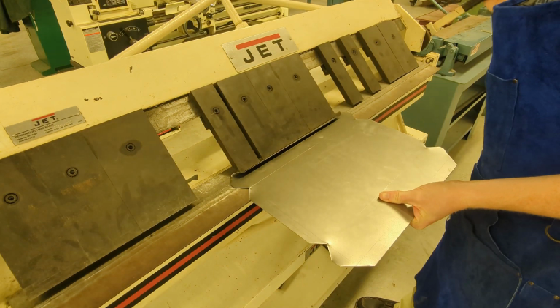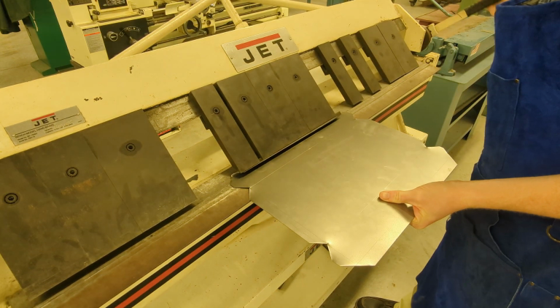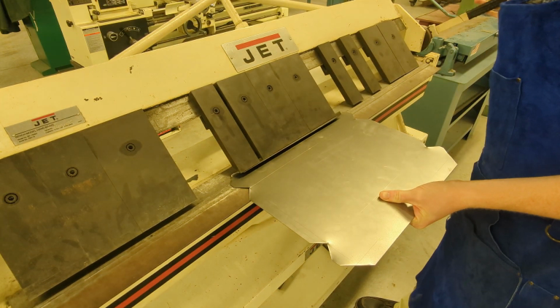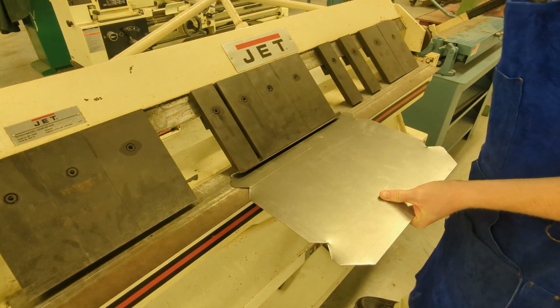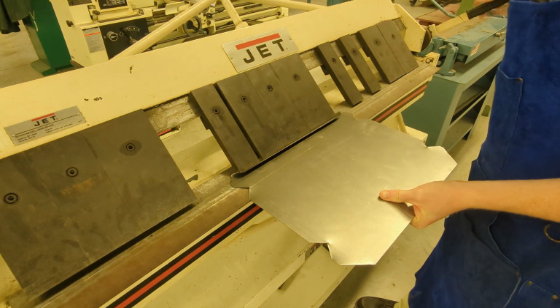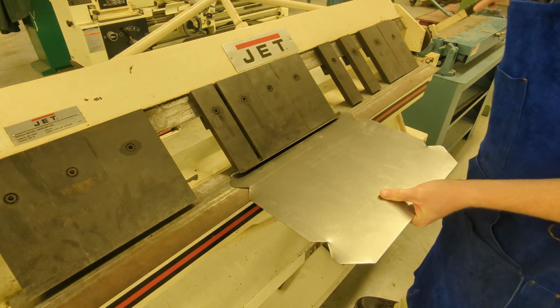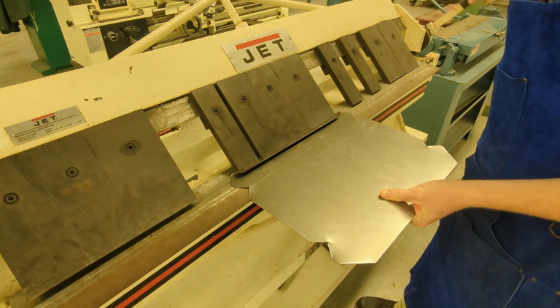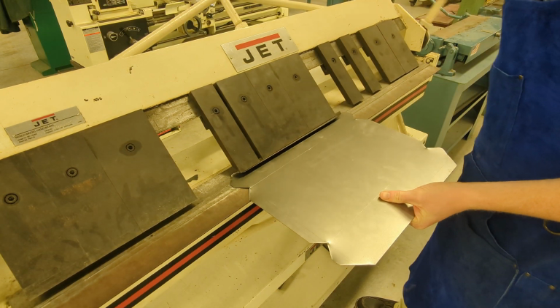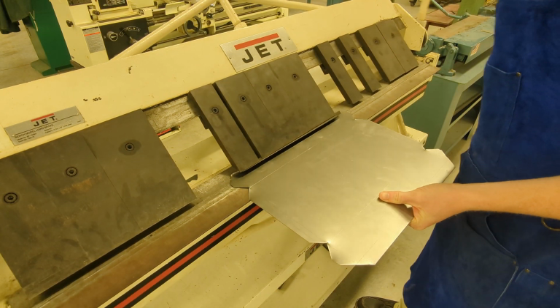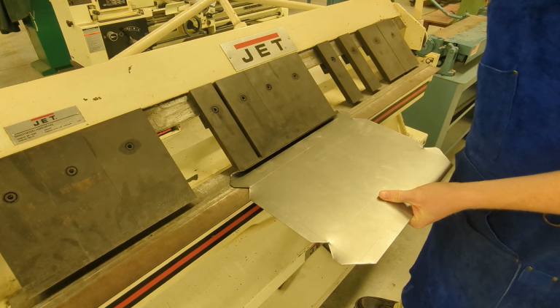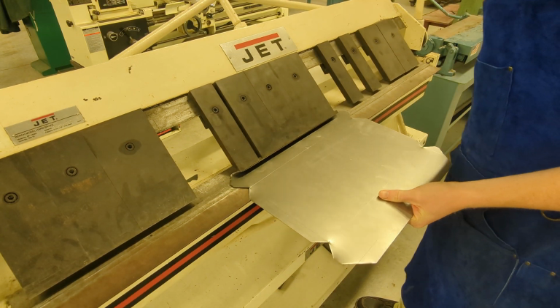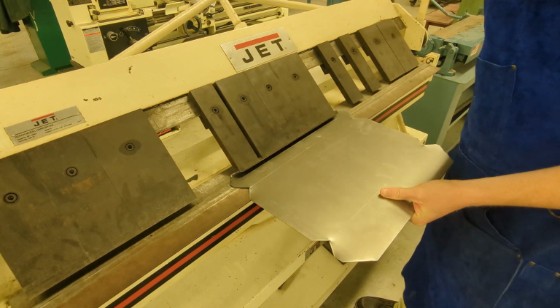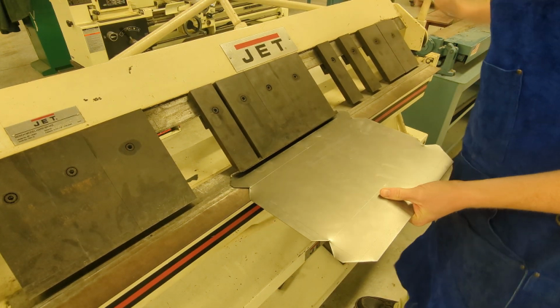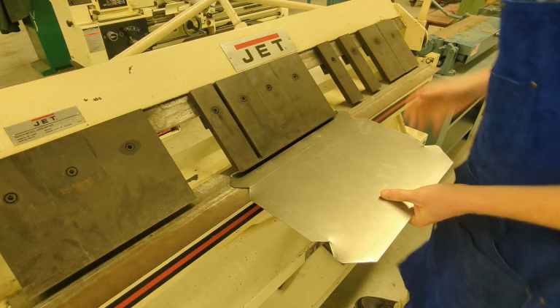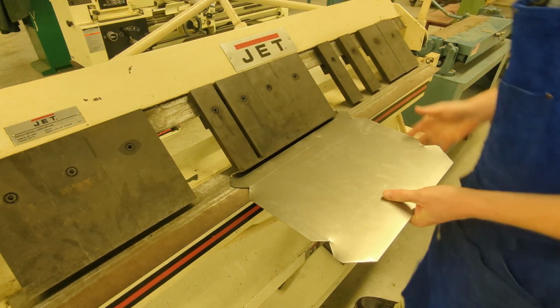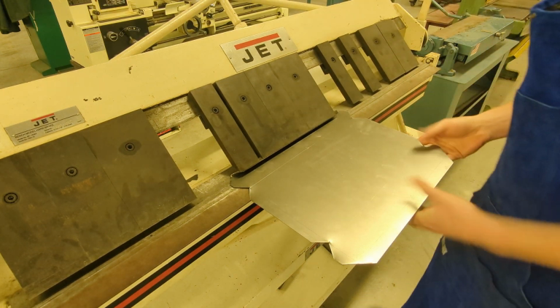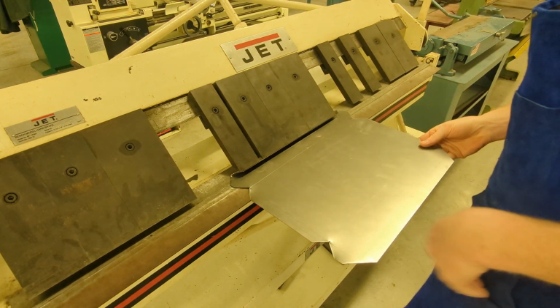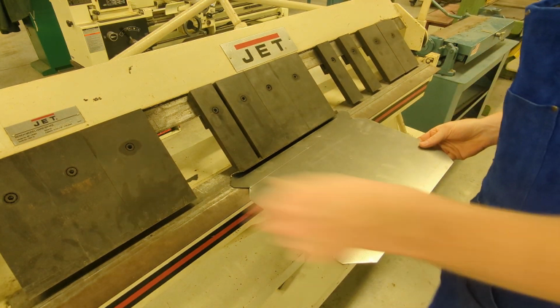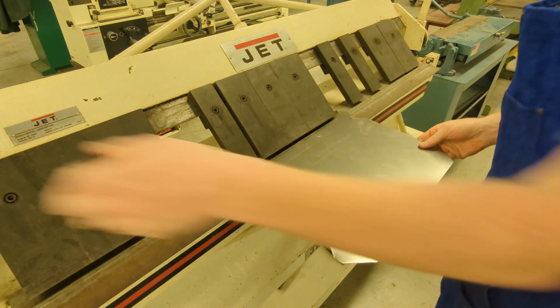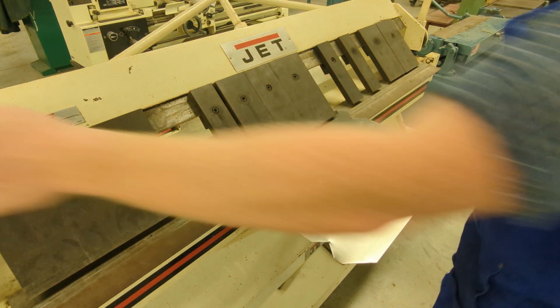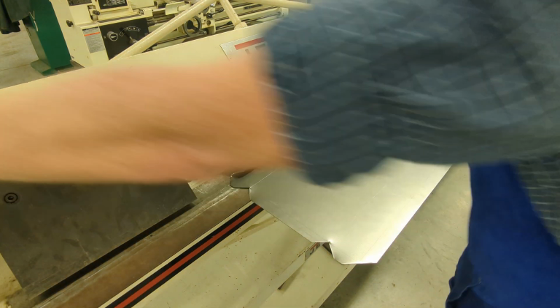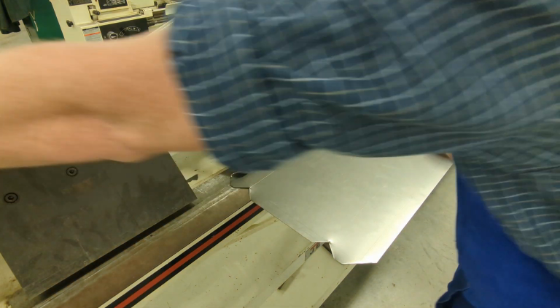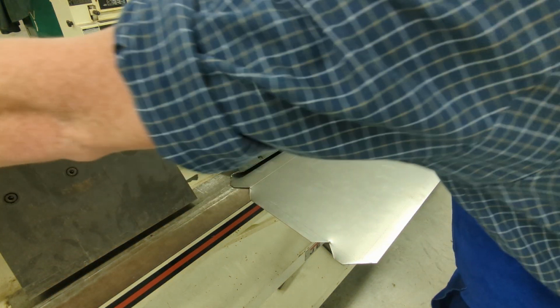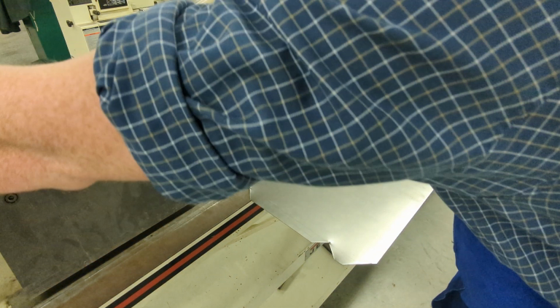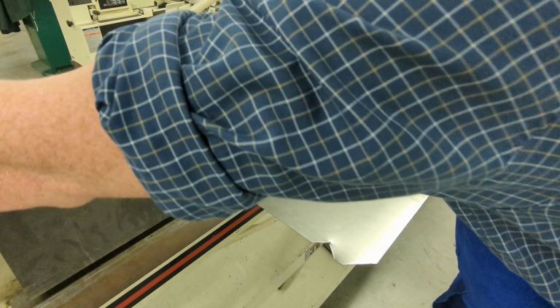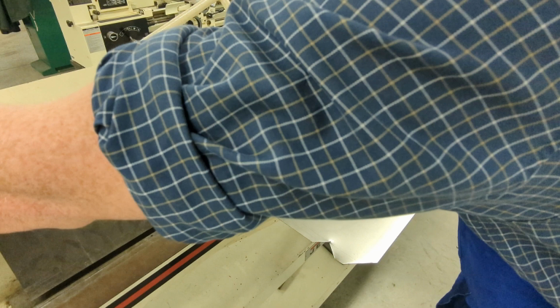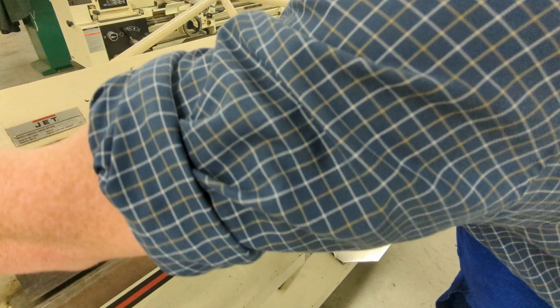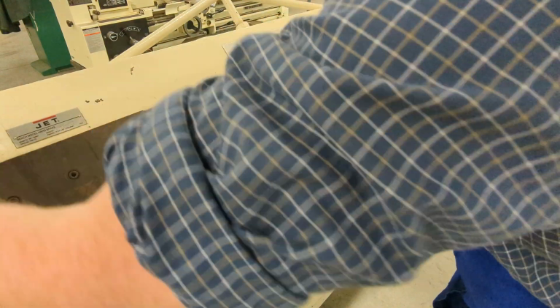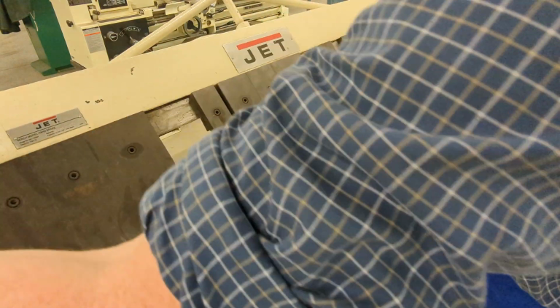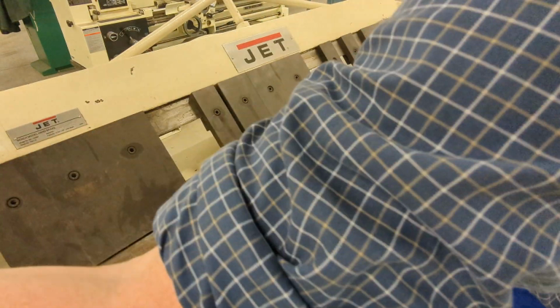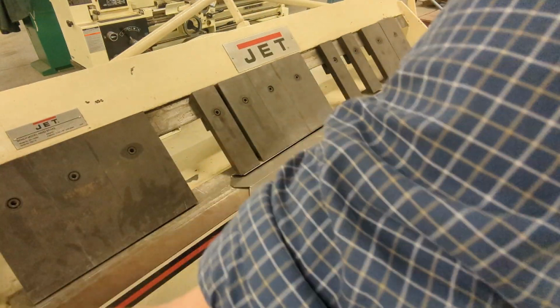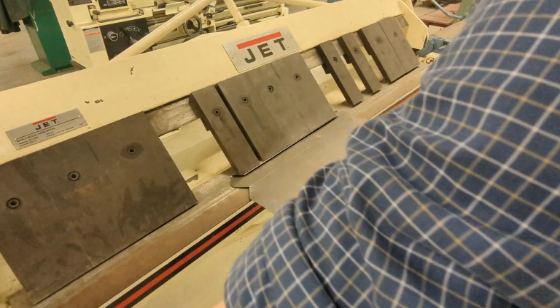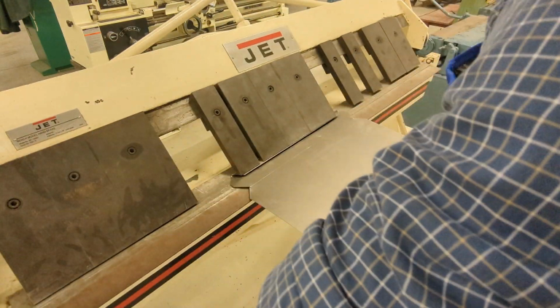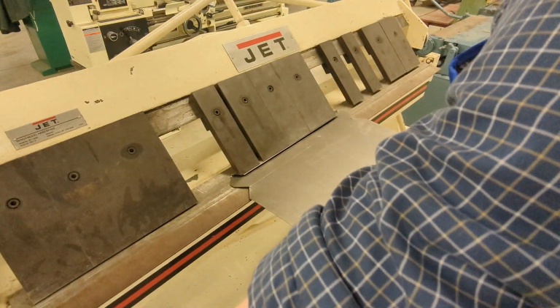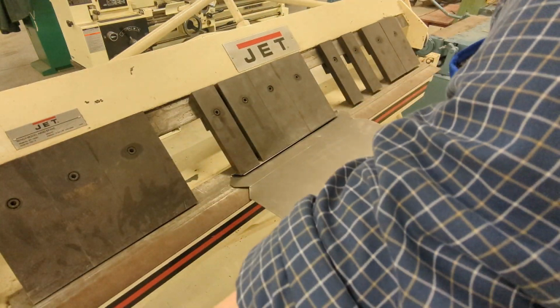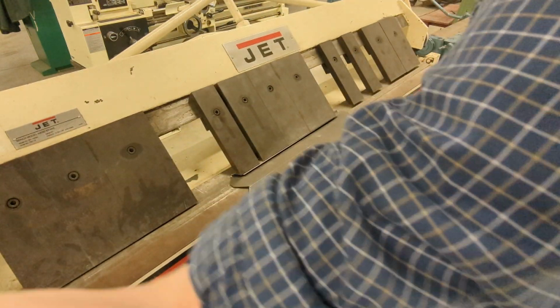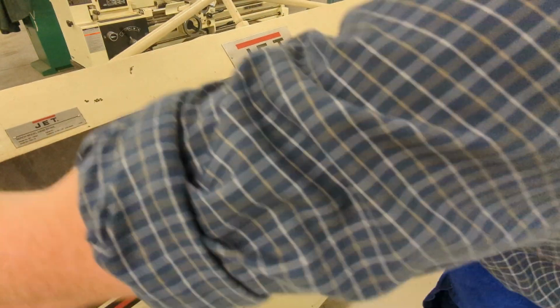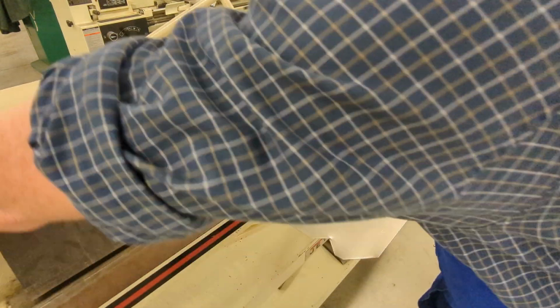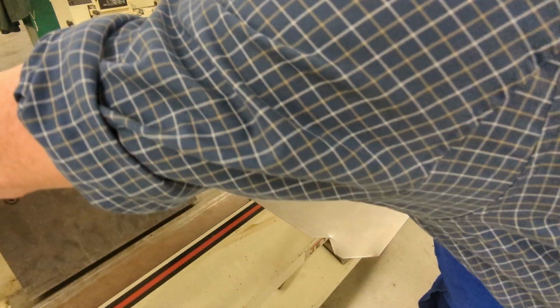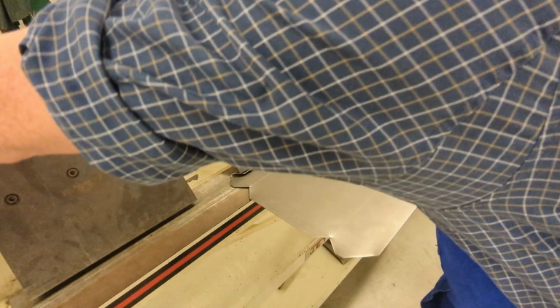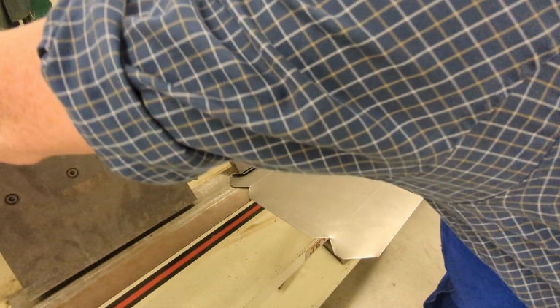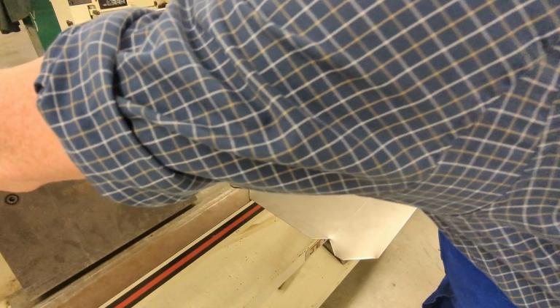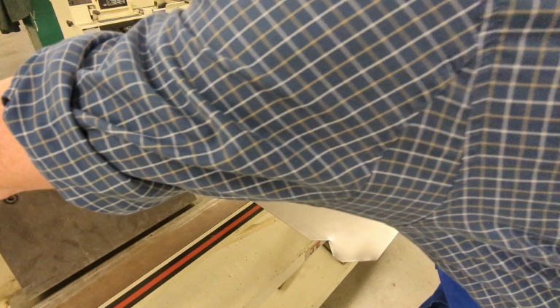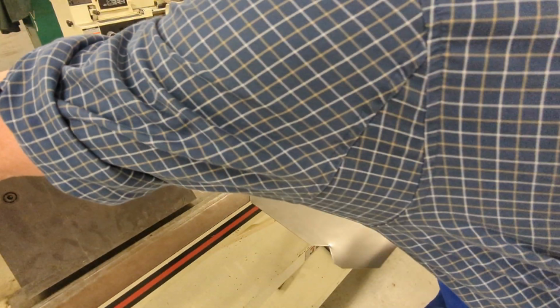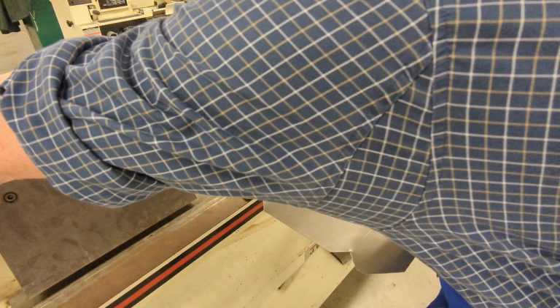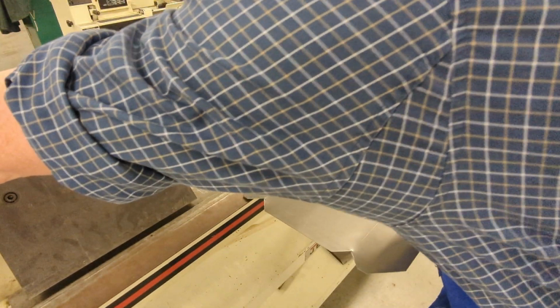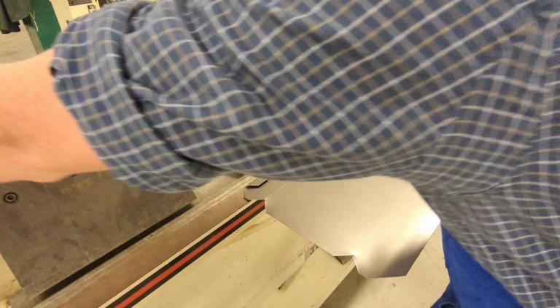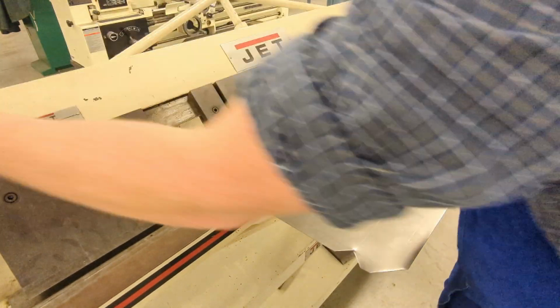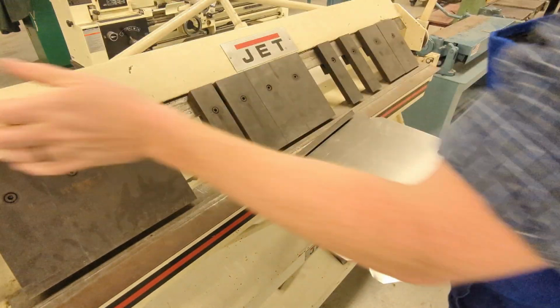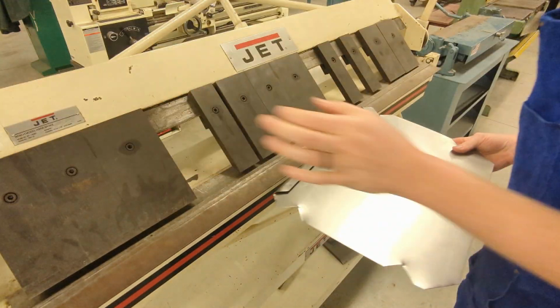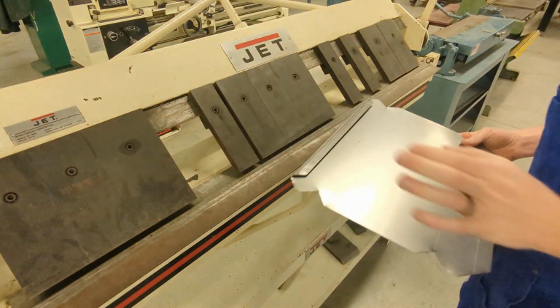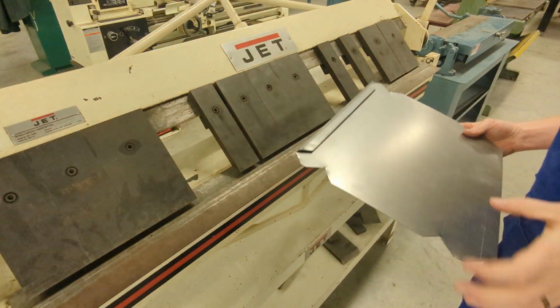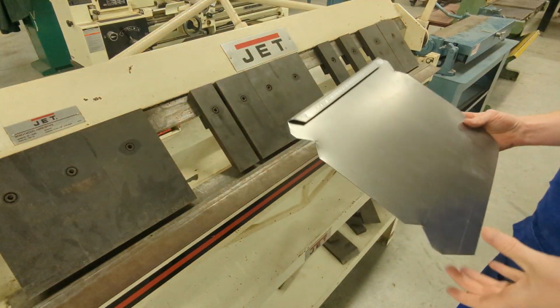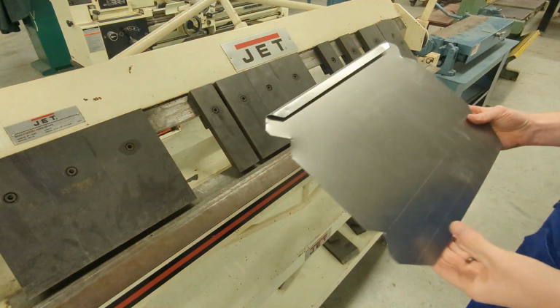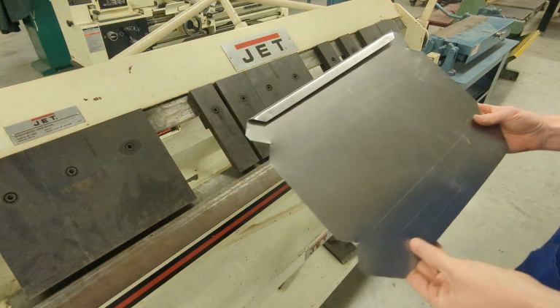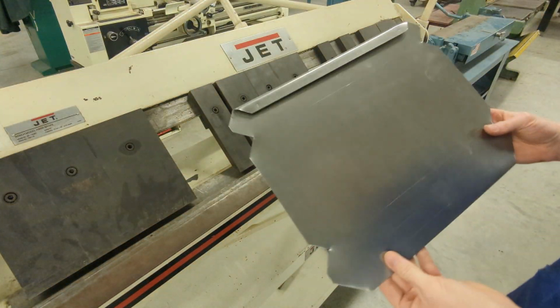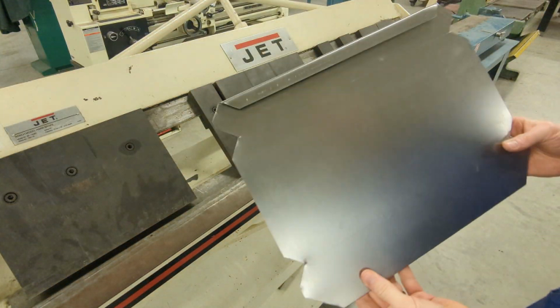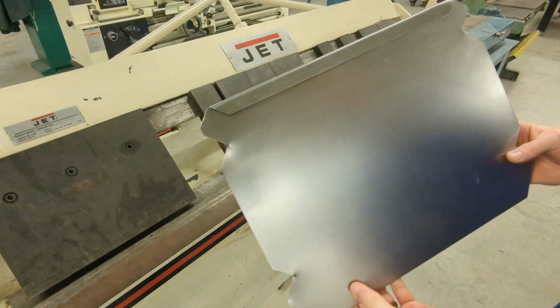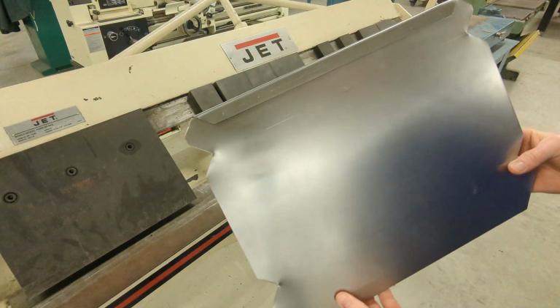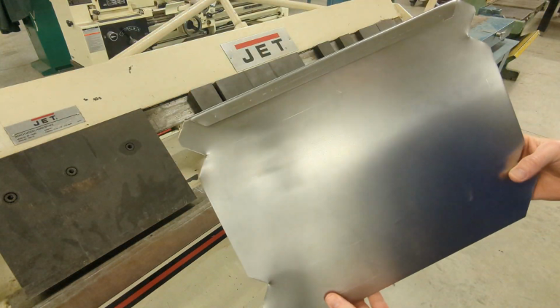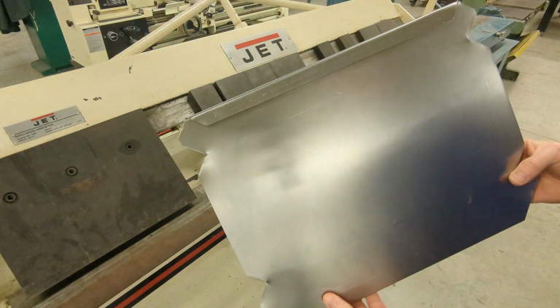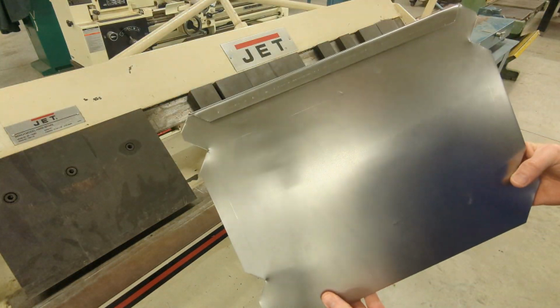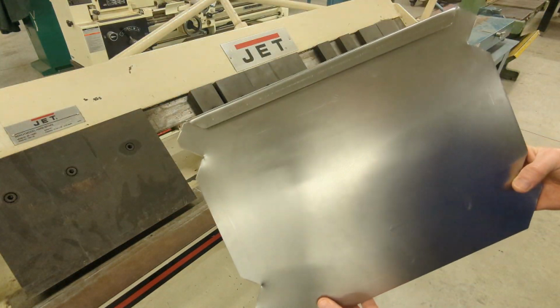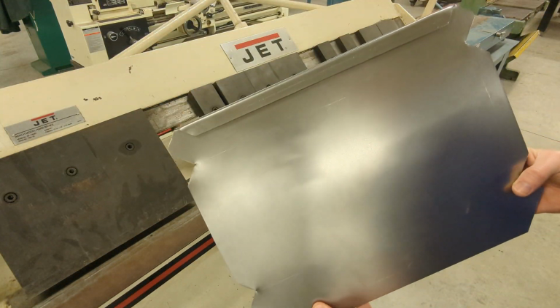Then flip your metal over and clamp your fingers down on top of your metal to create a more rounded top to your bend. It should look something like this when you're done.